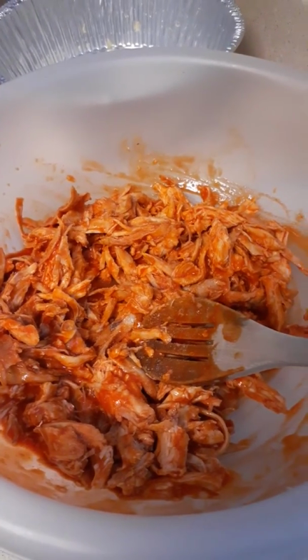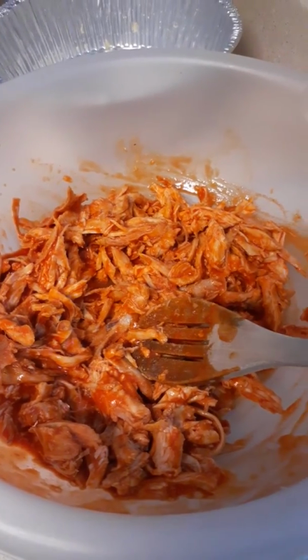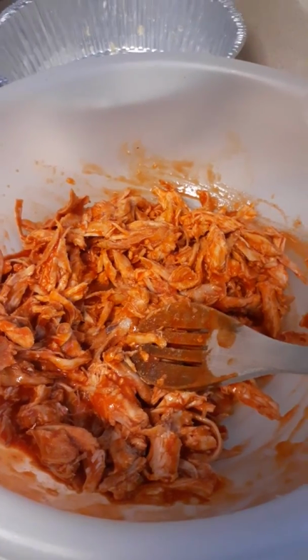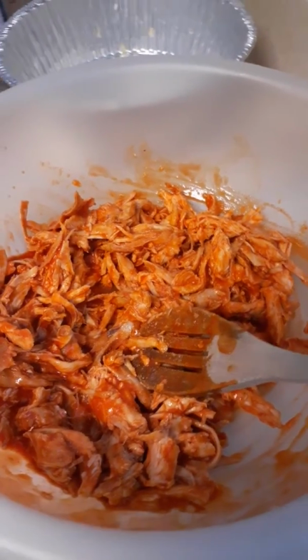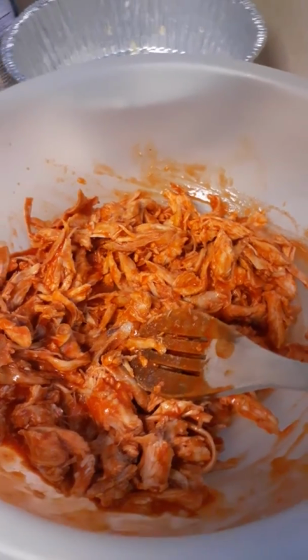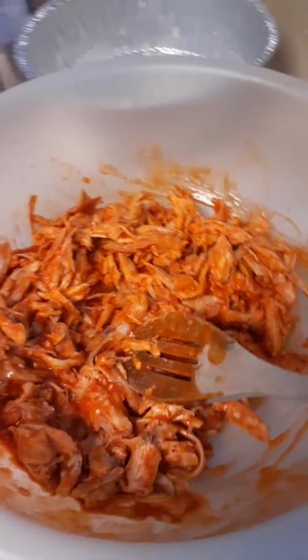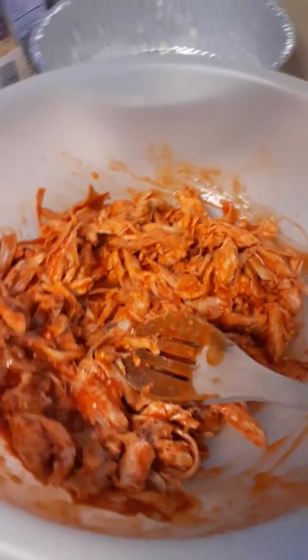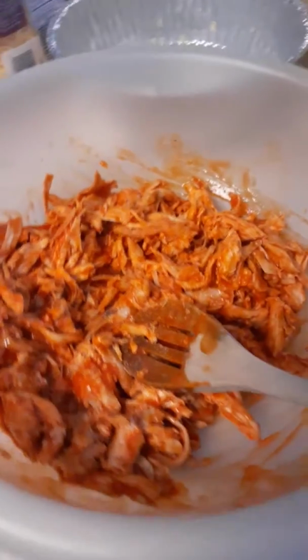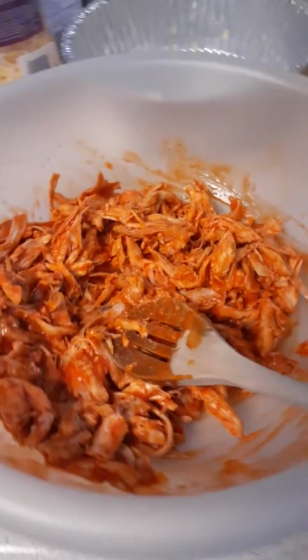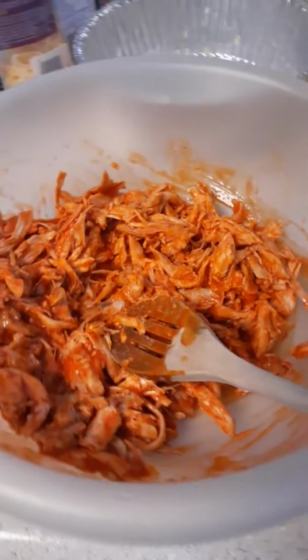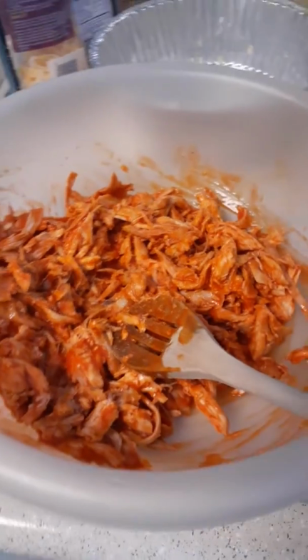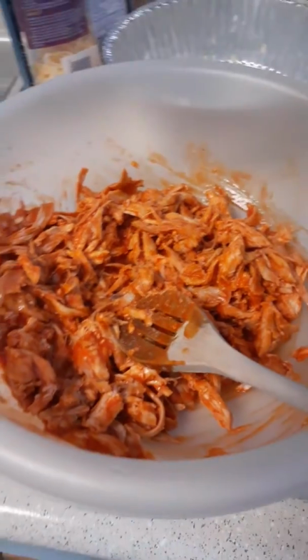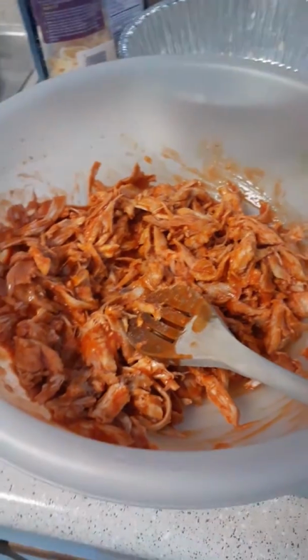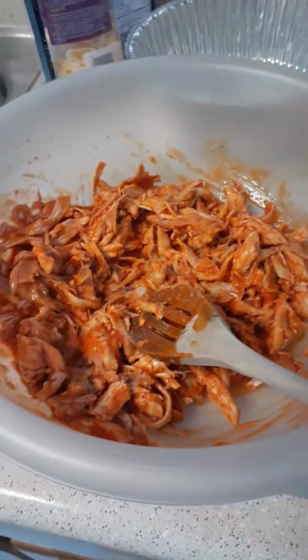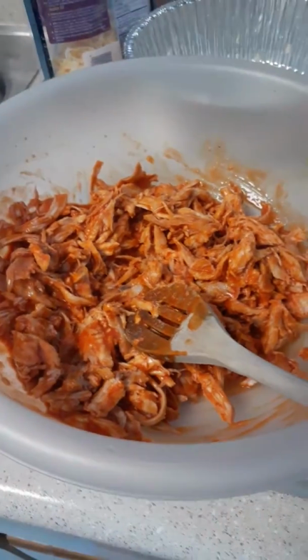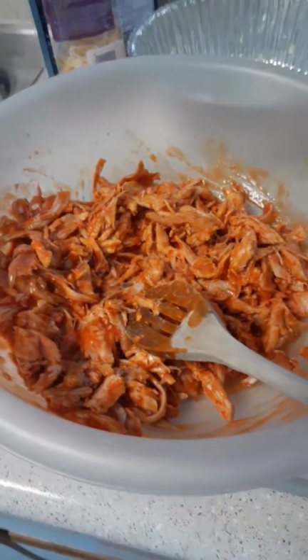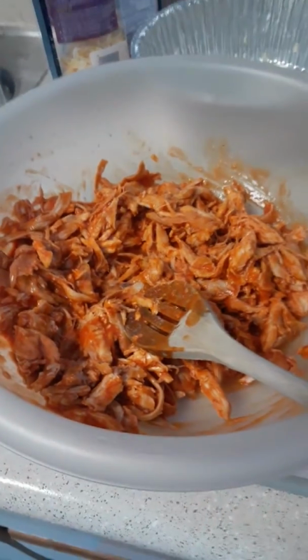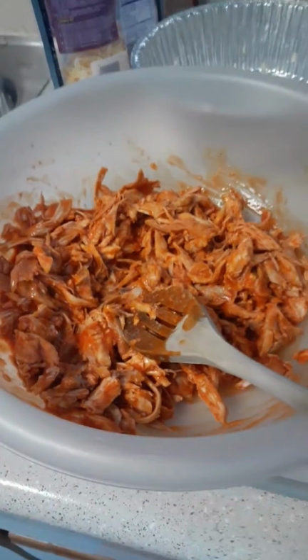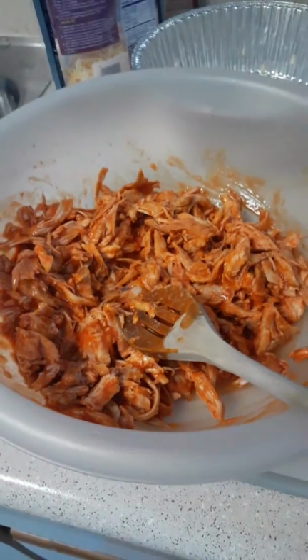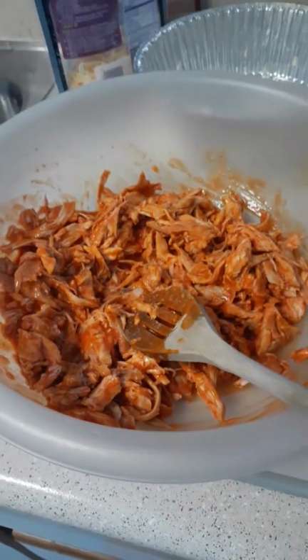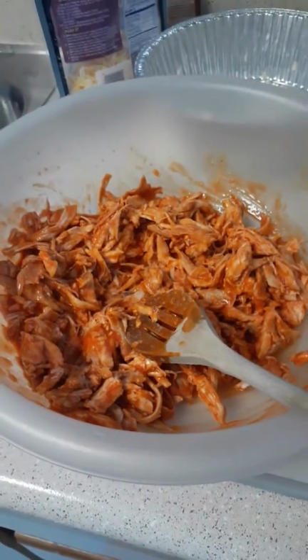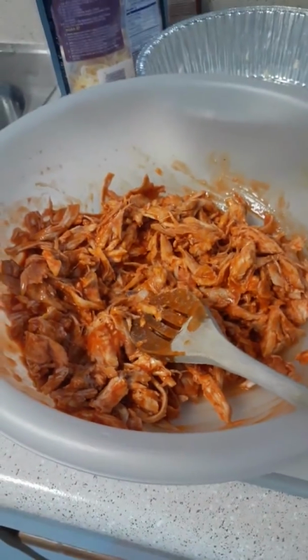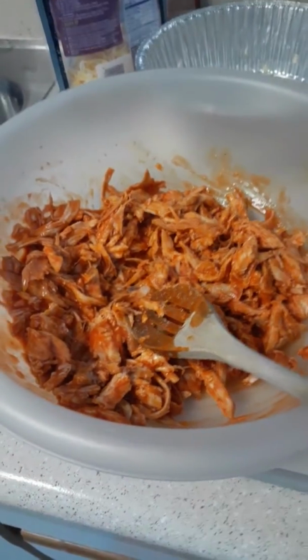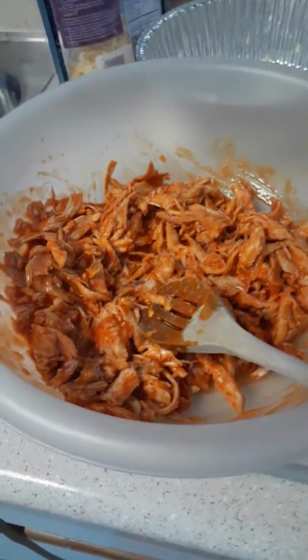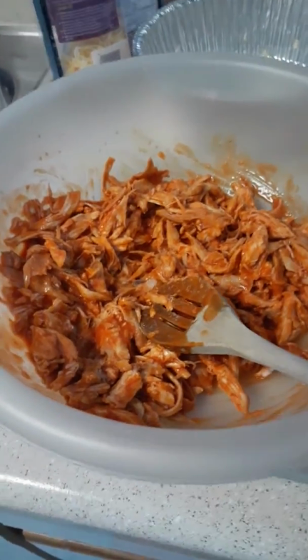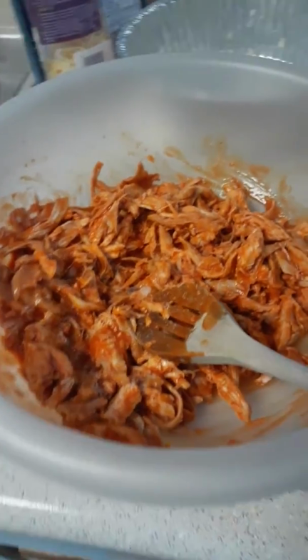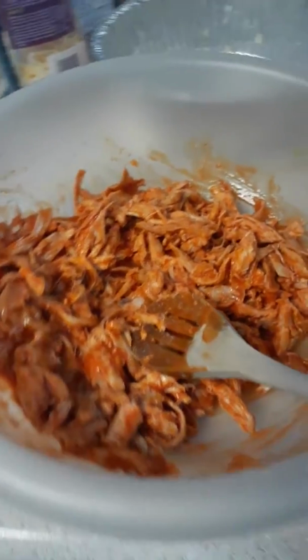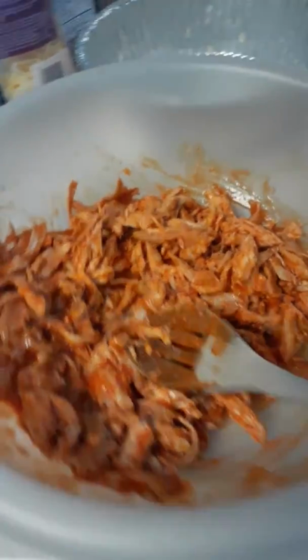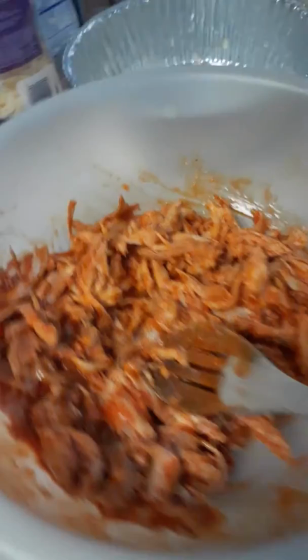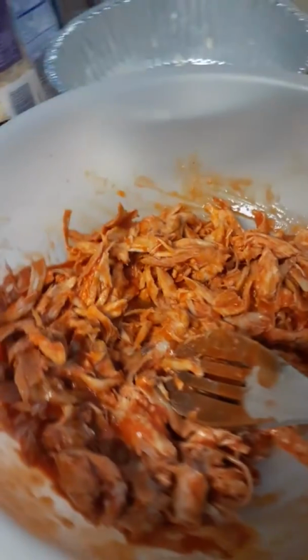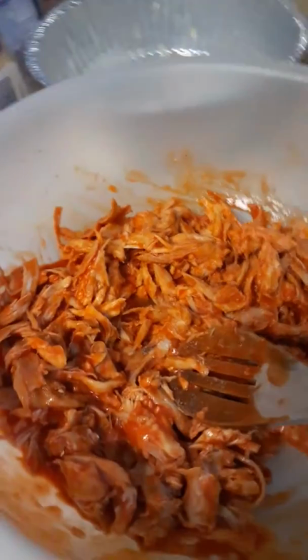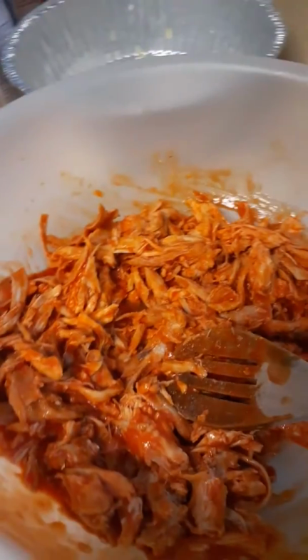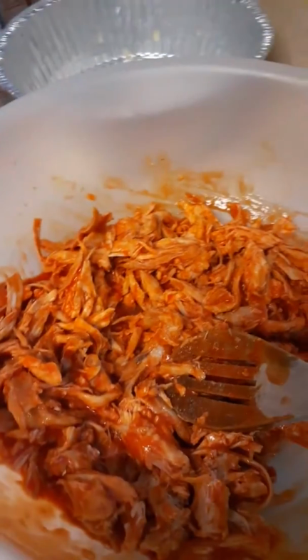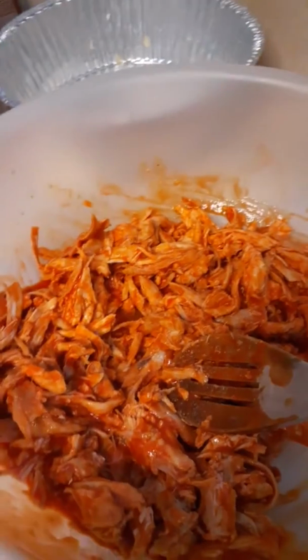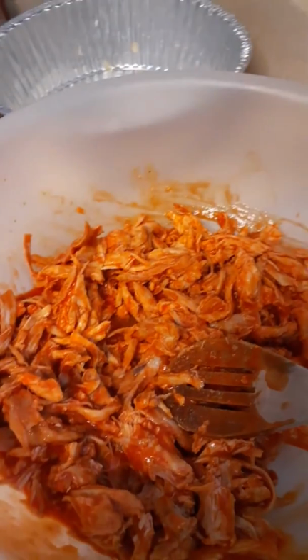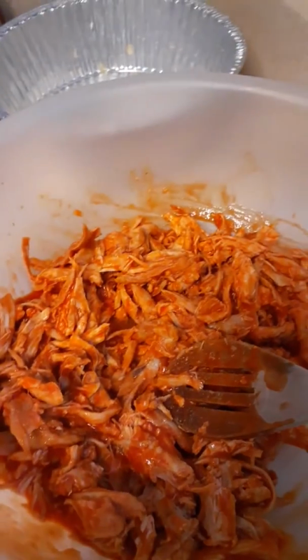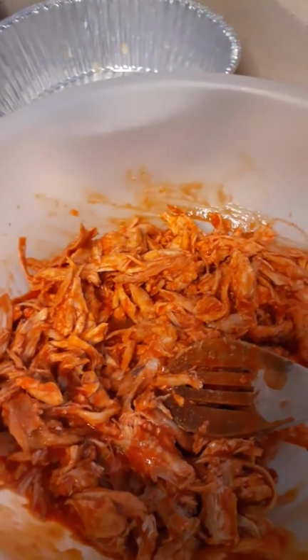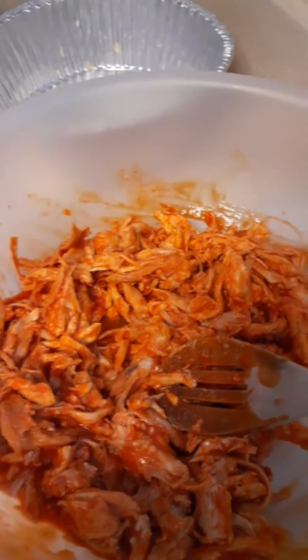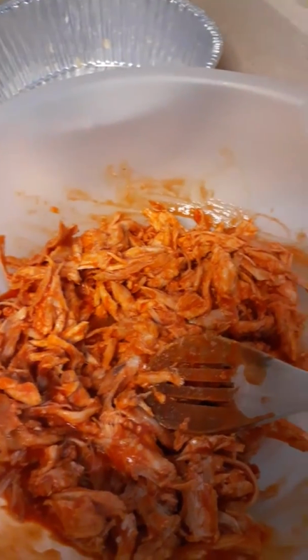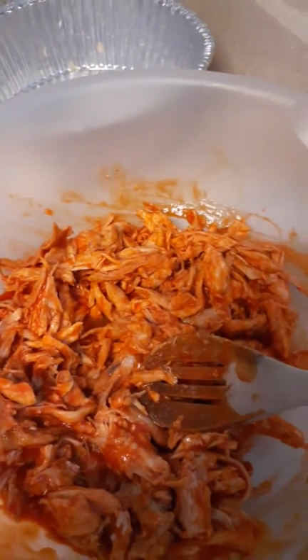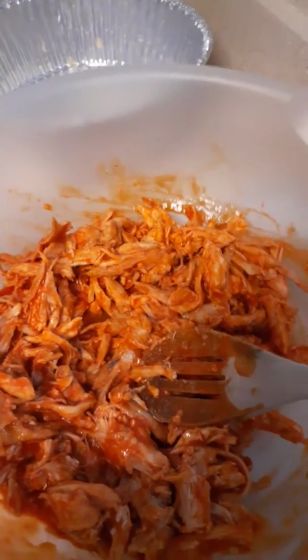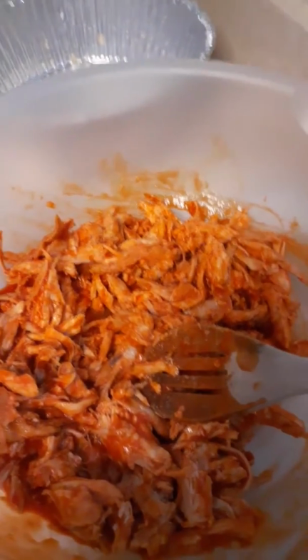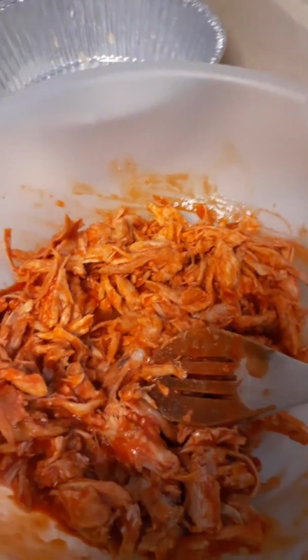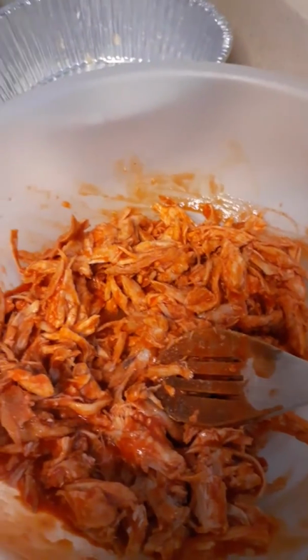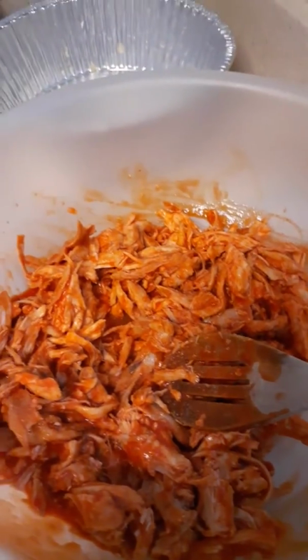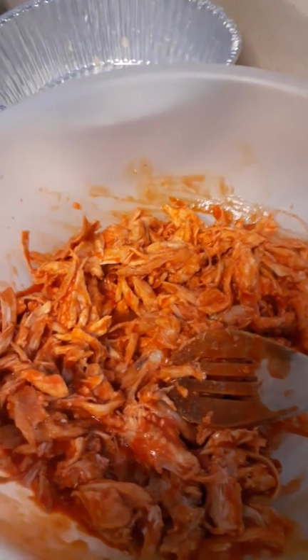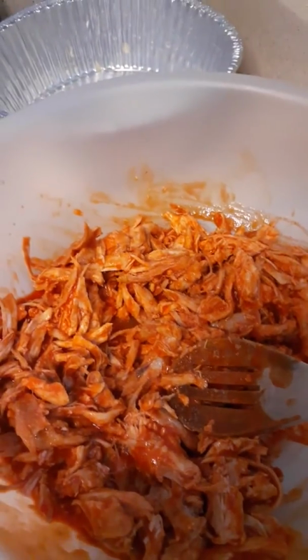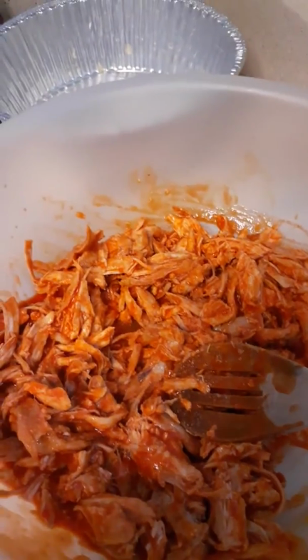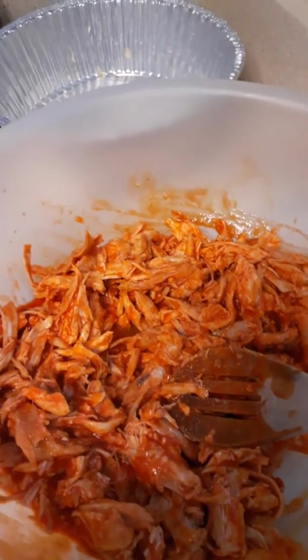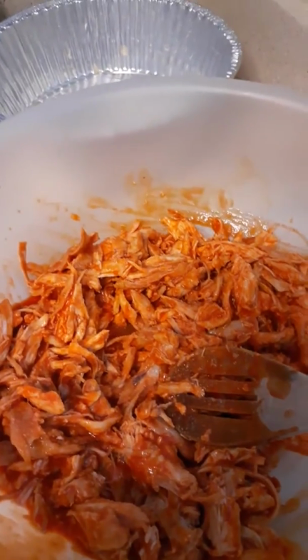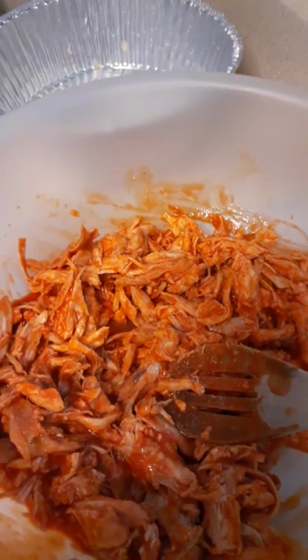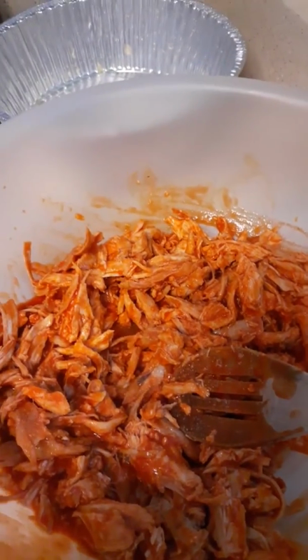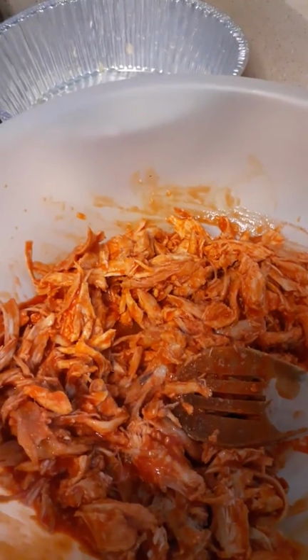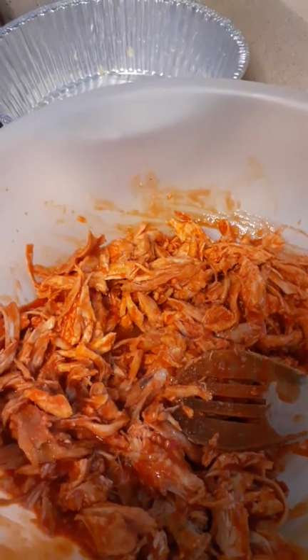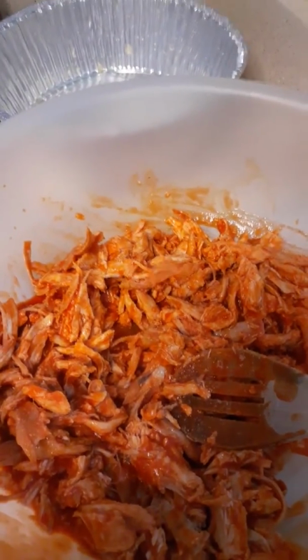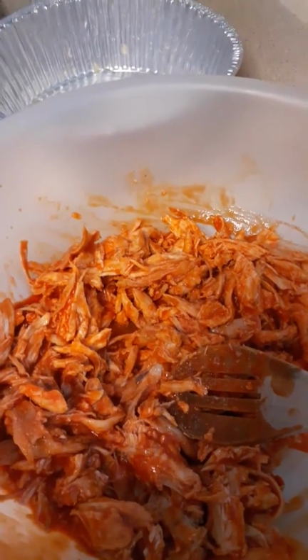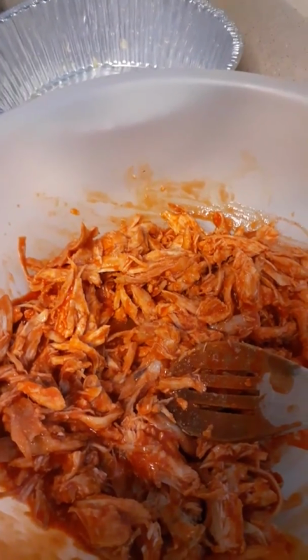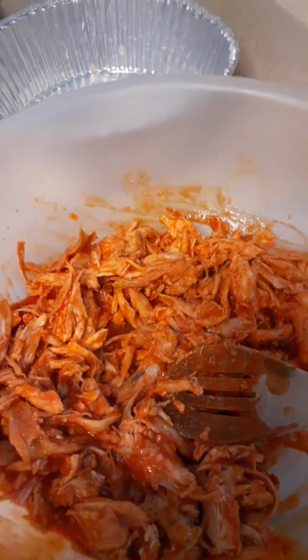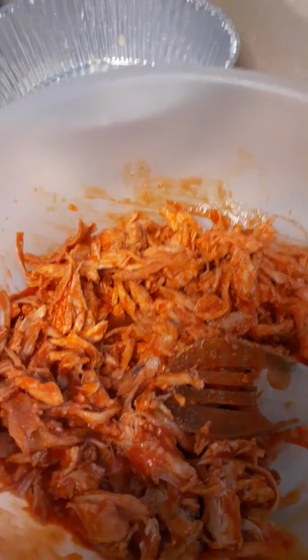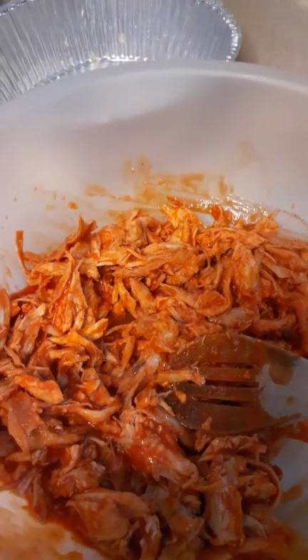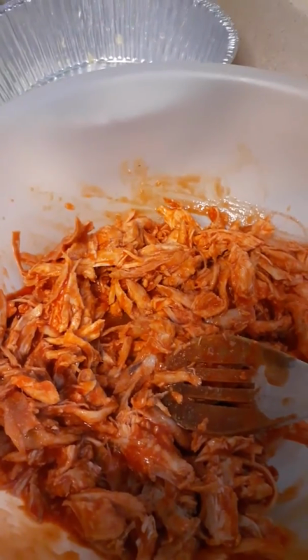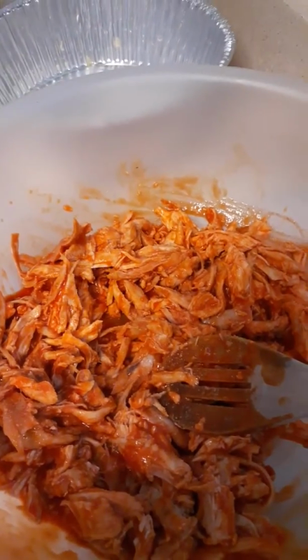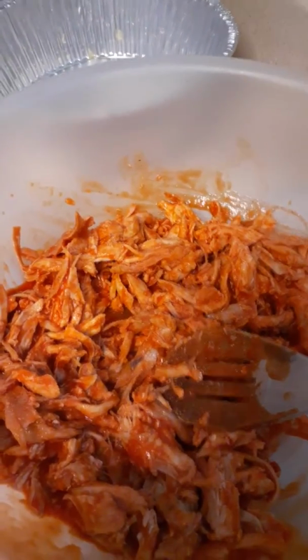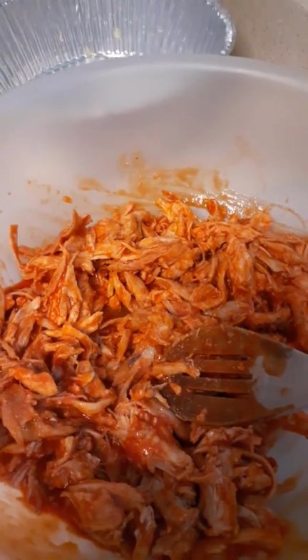Good morning, welcome to Party Like a Rockstar 2 Cuisine, Intimate Dining, as I'm seeing our empanizer wings. I'm going to show you how to do an easy buffalo chicken dip.